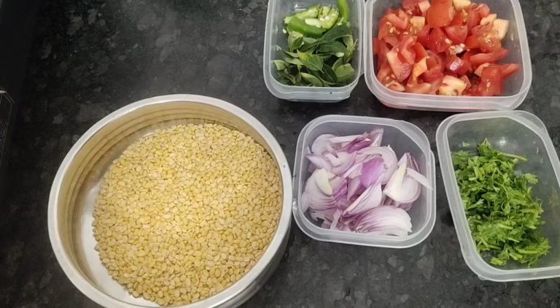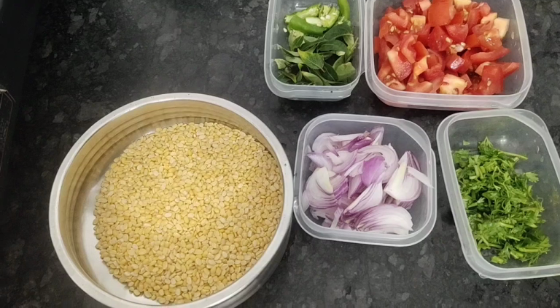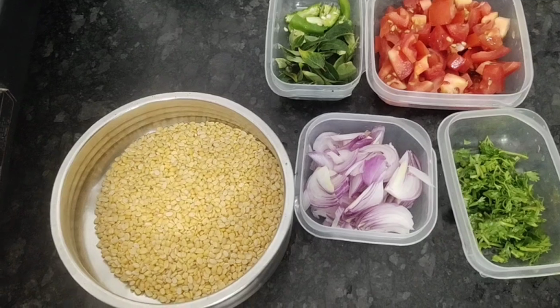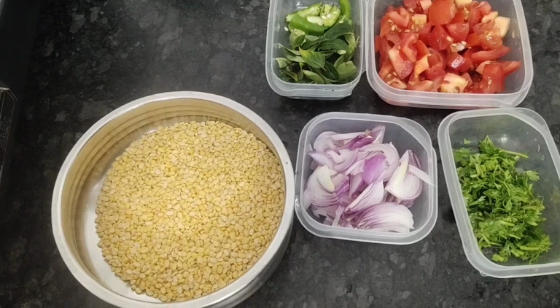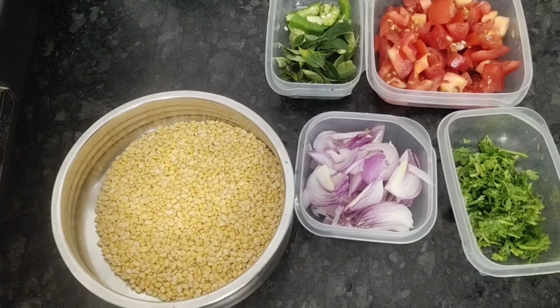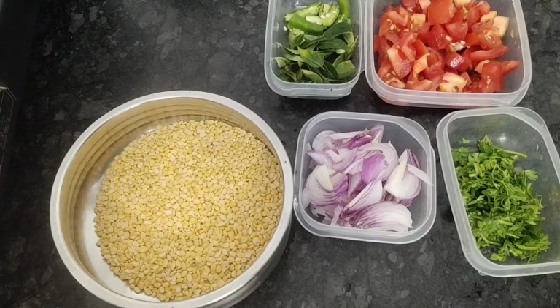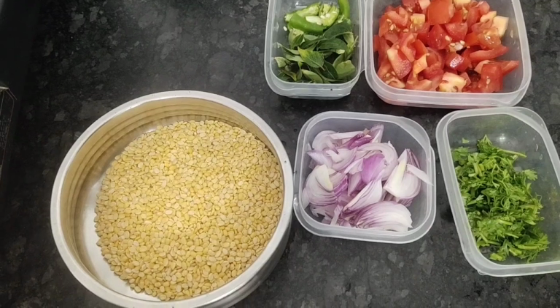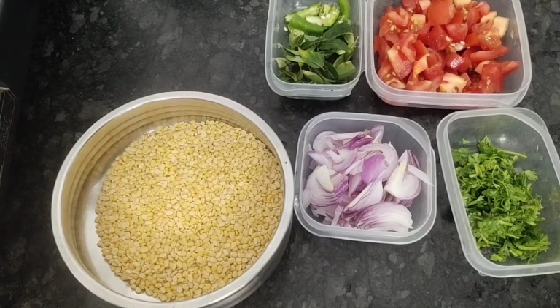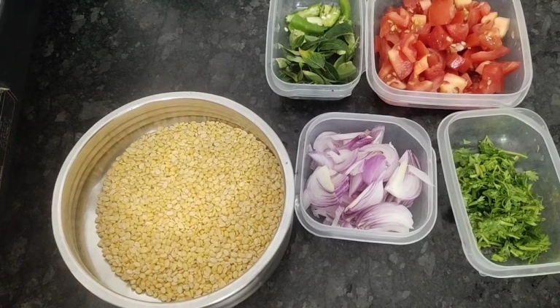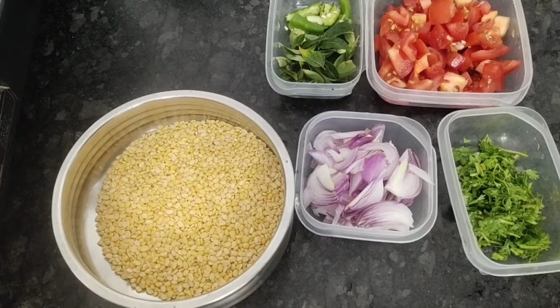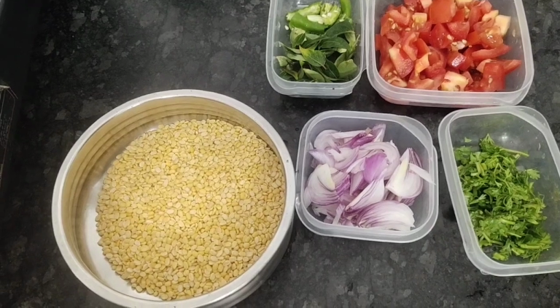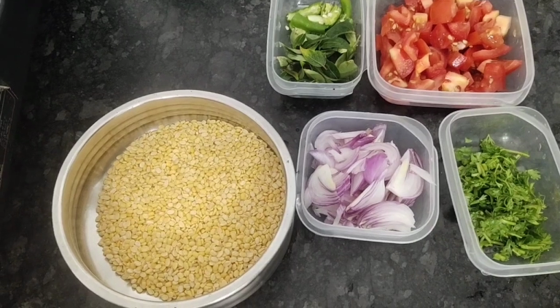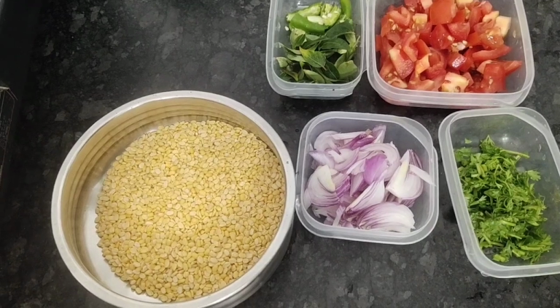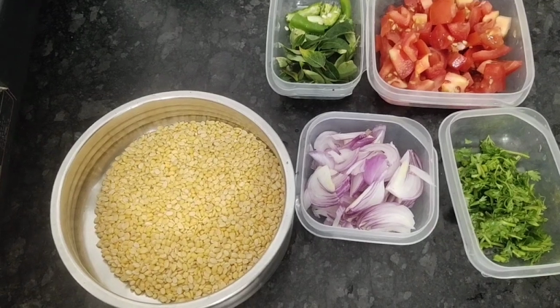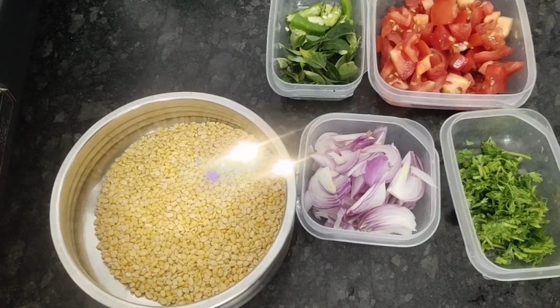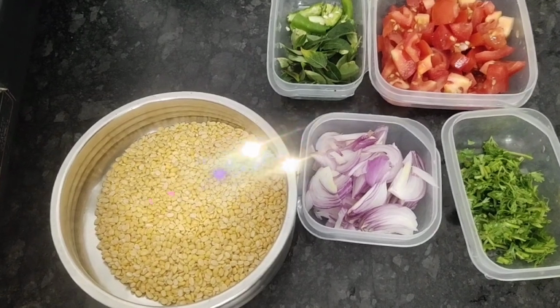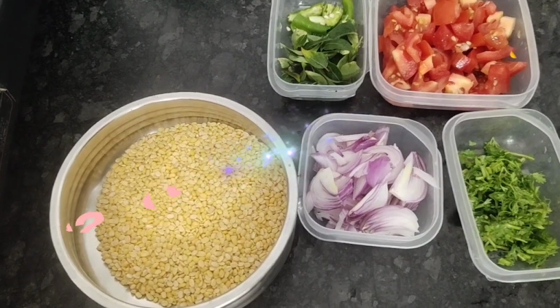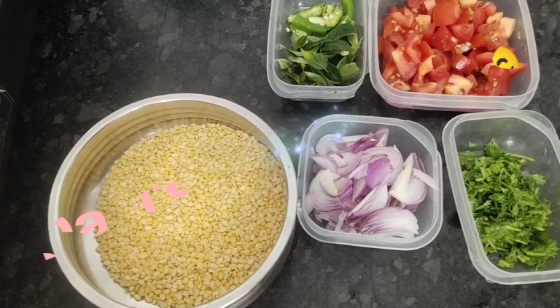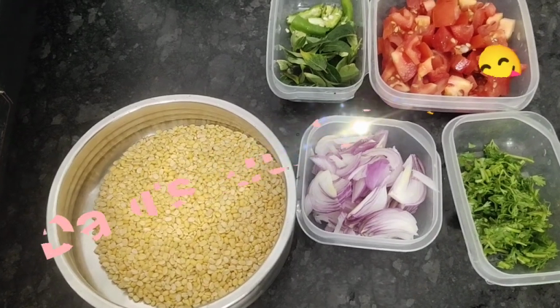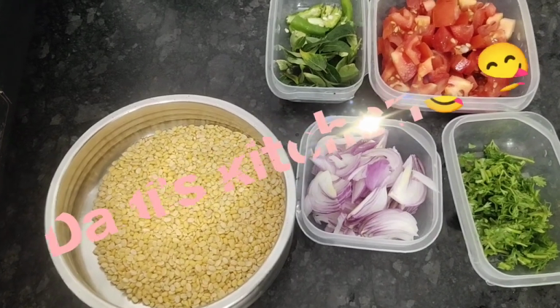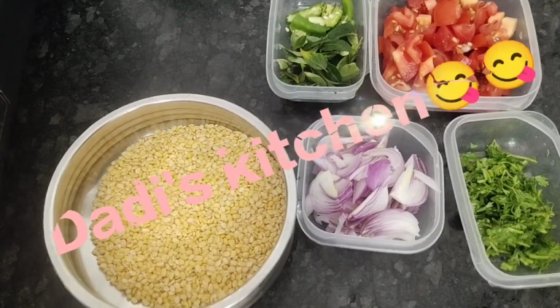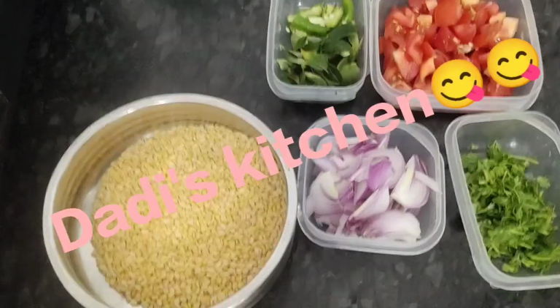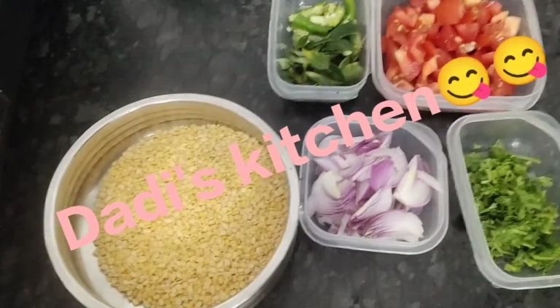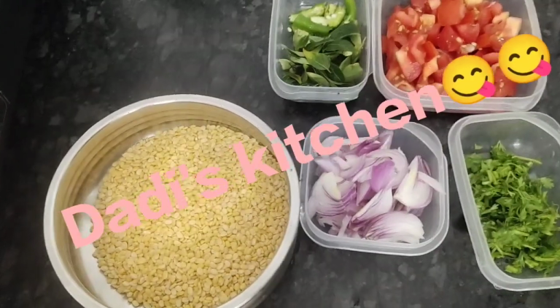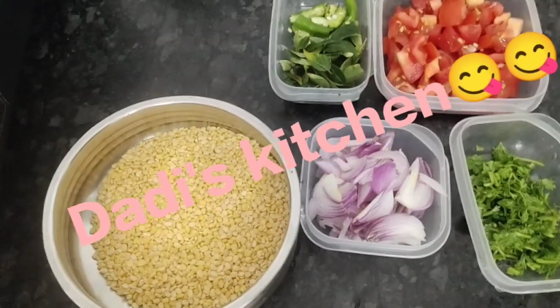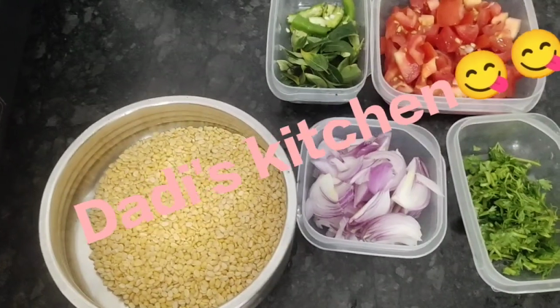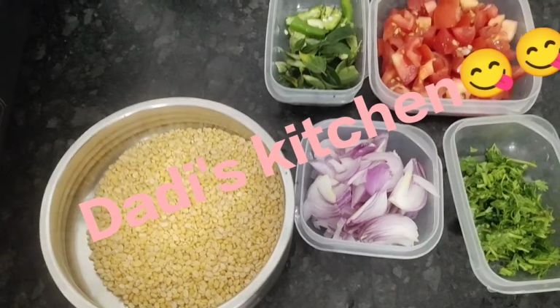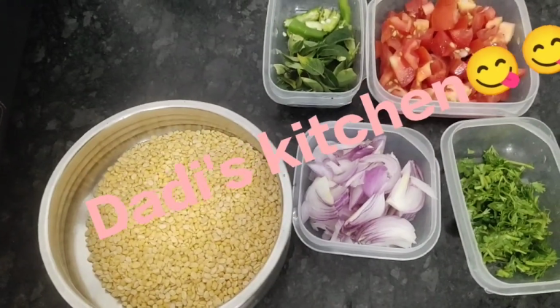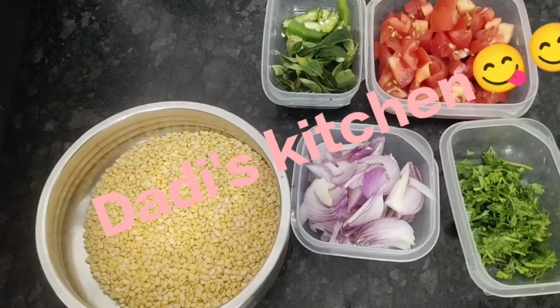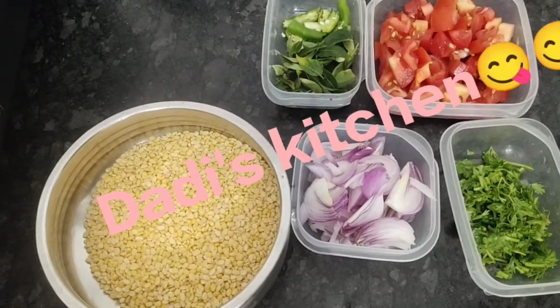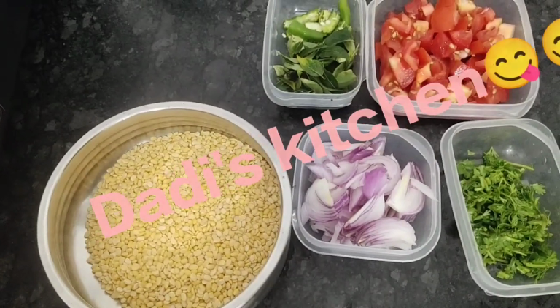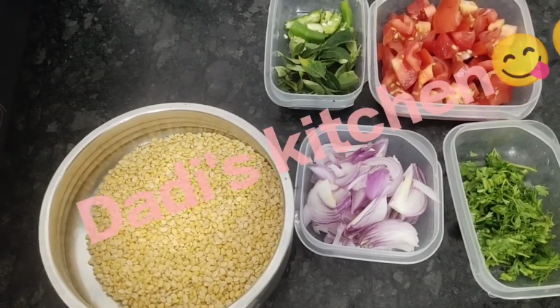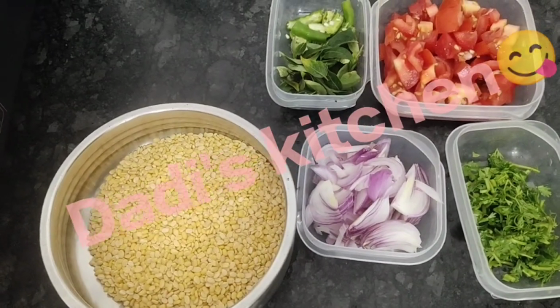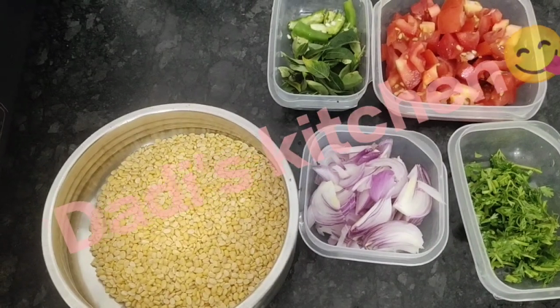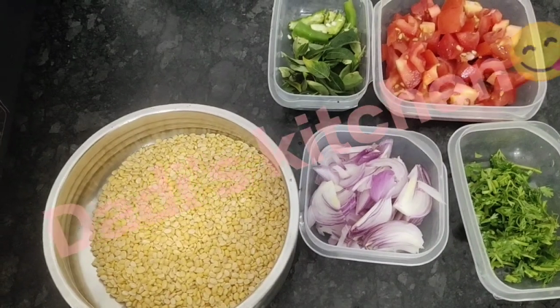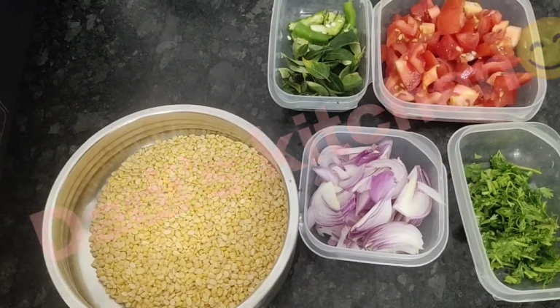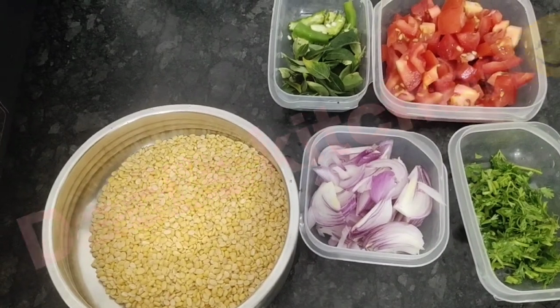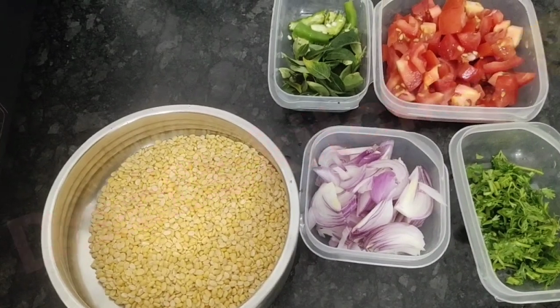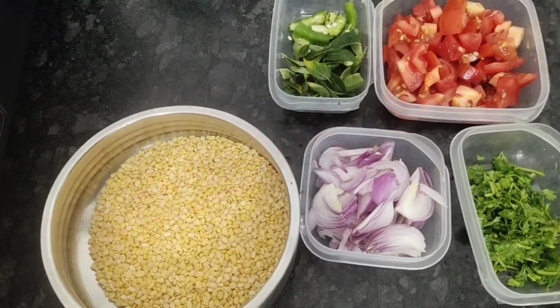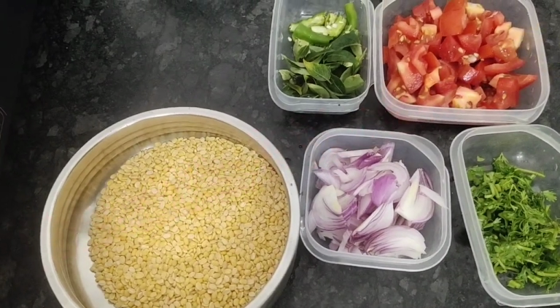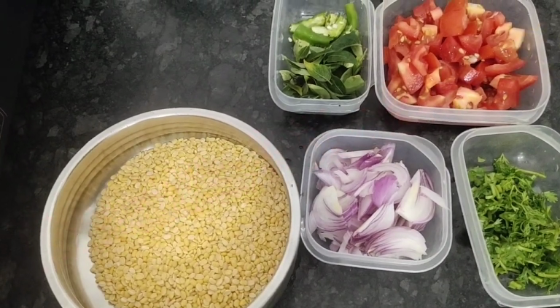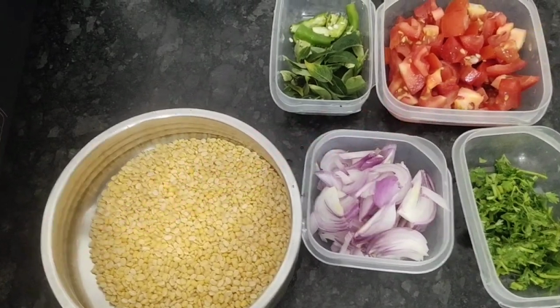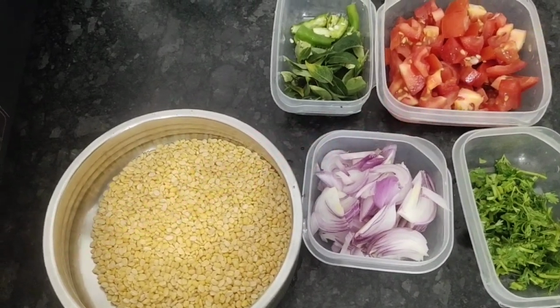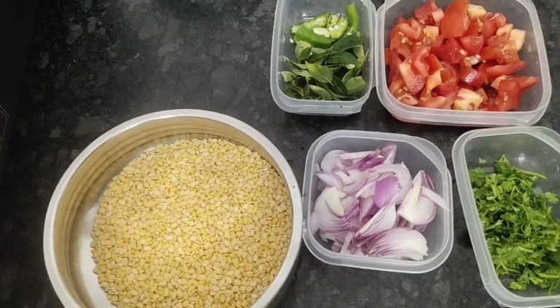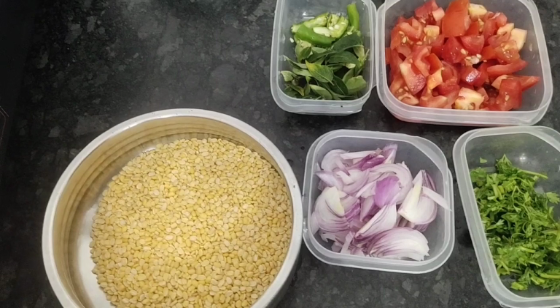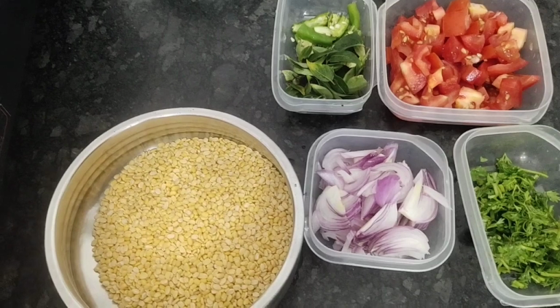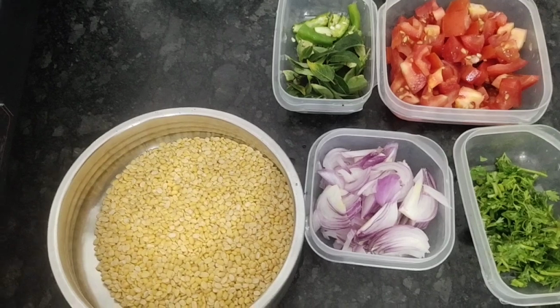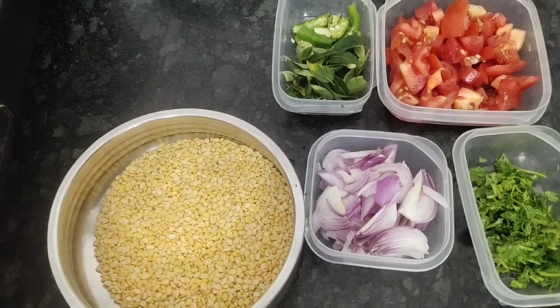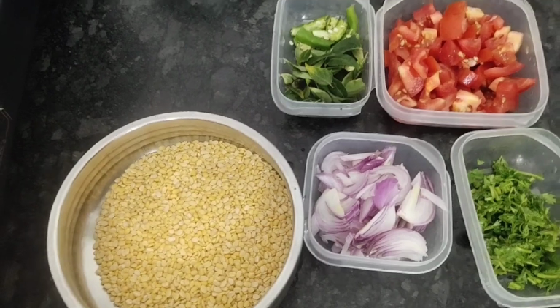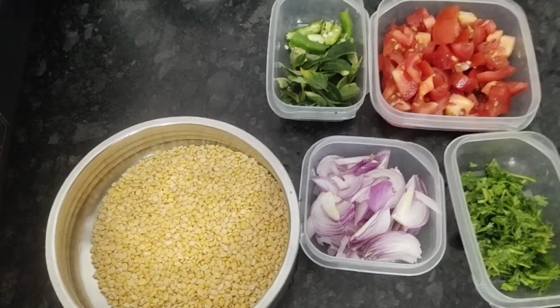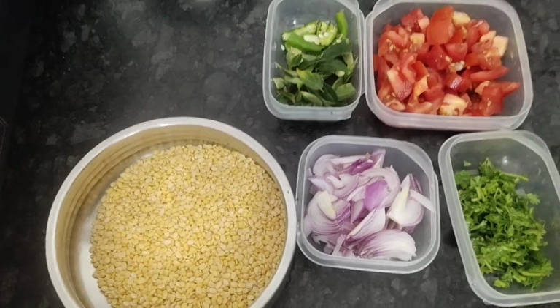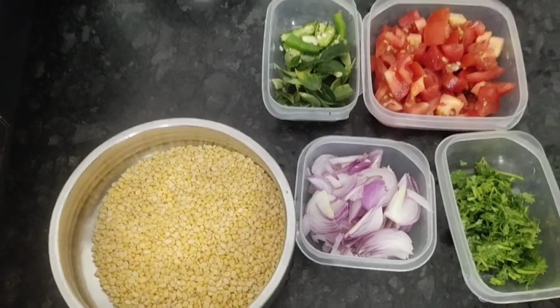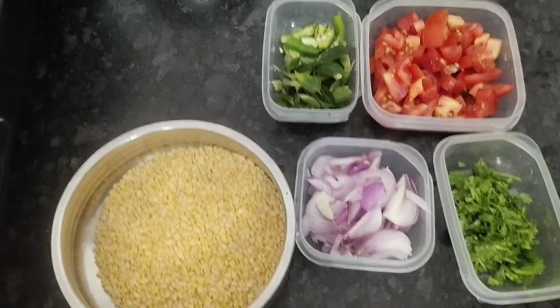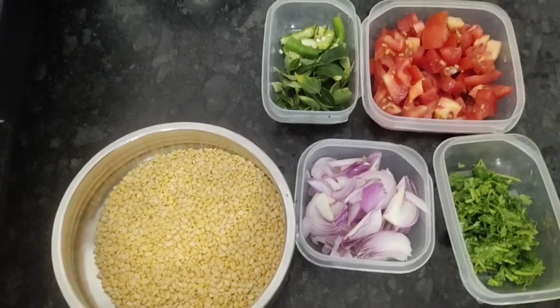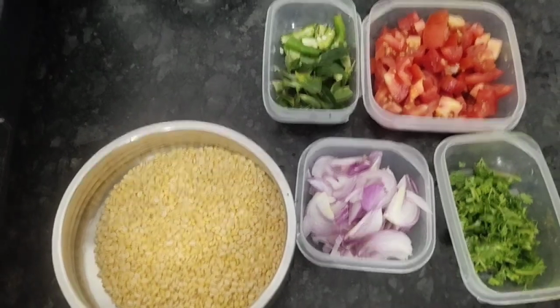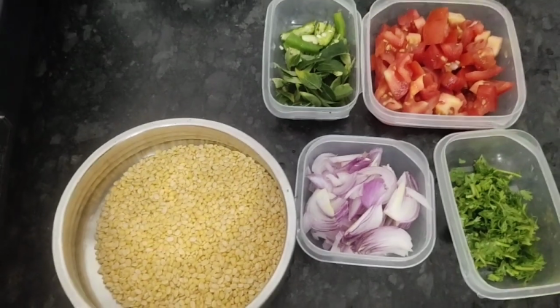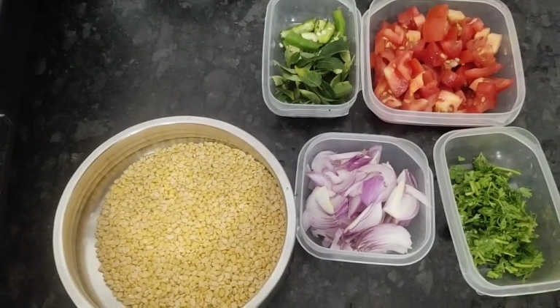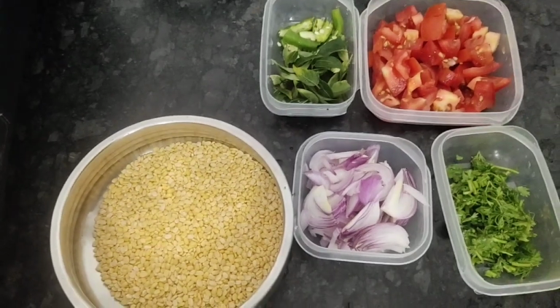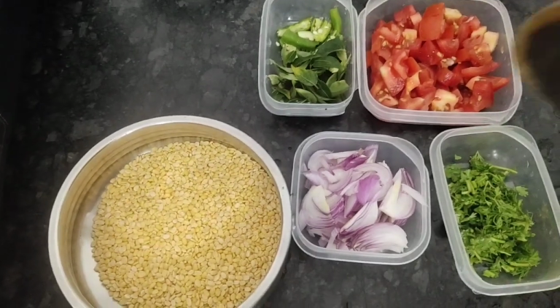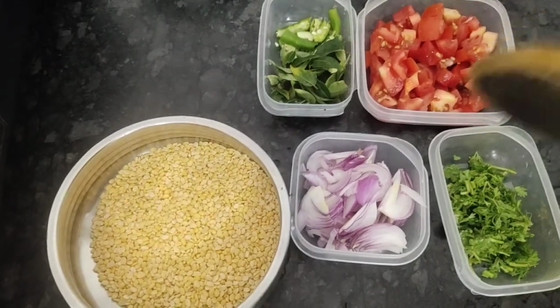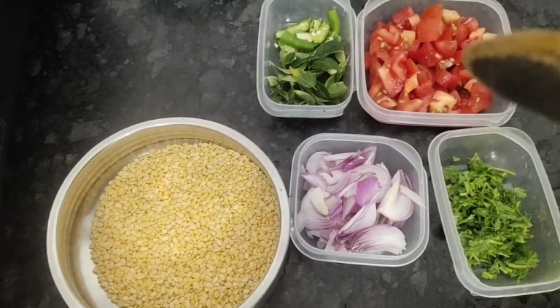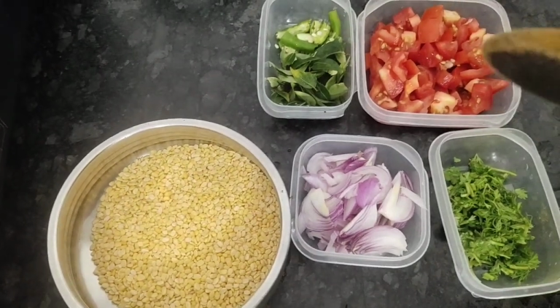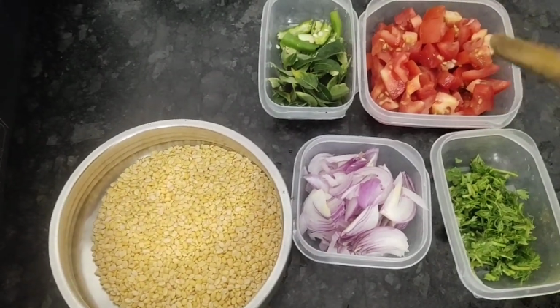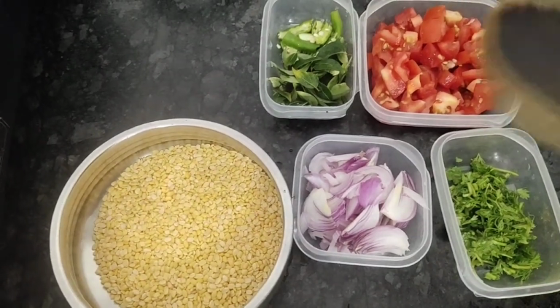Welcome back to our channel Dadi's Kitchen. Today we are going to make Moongi Fikki Daal.